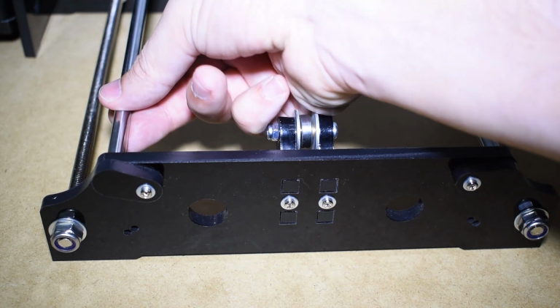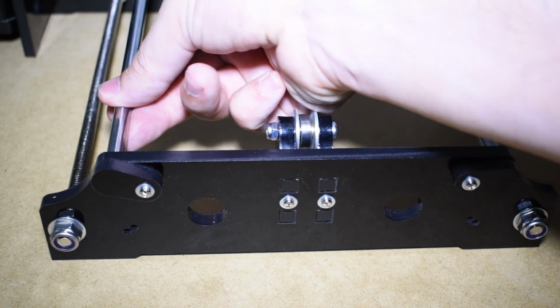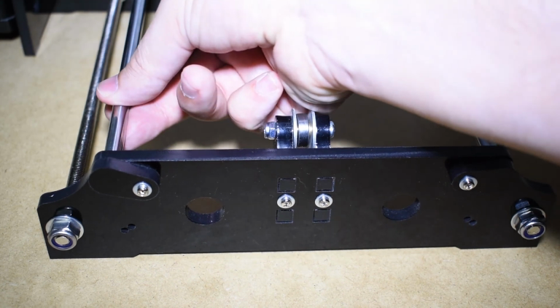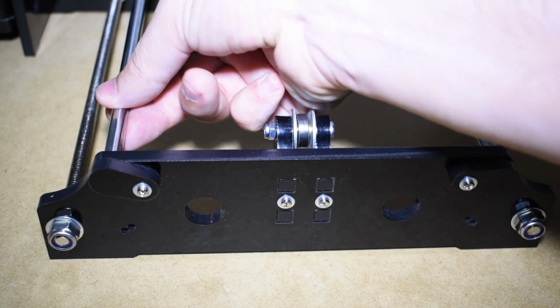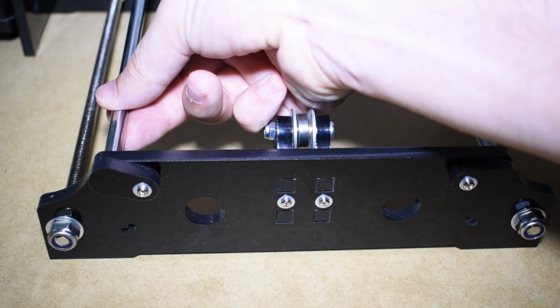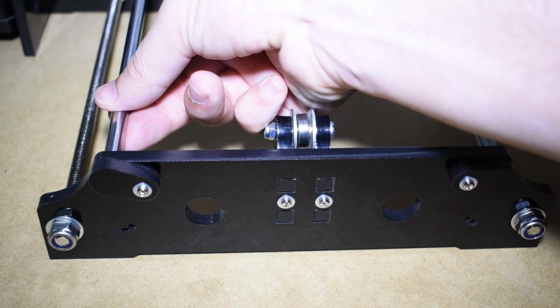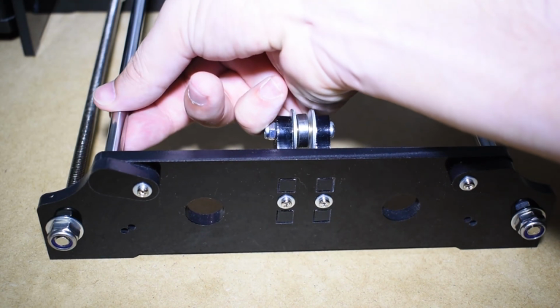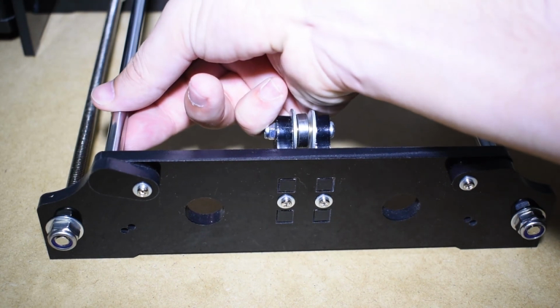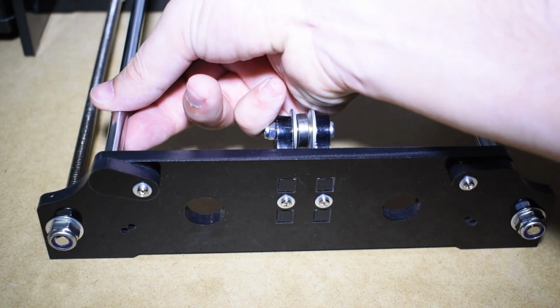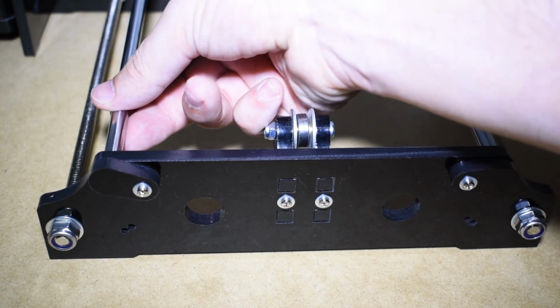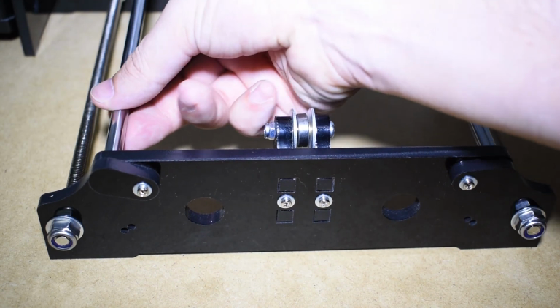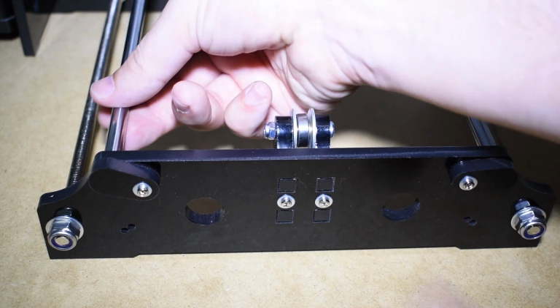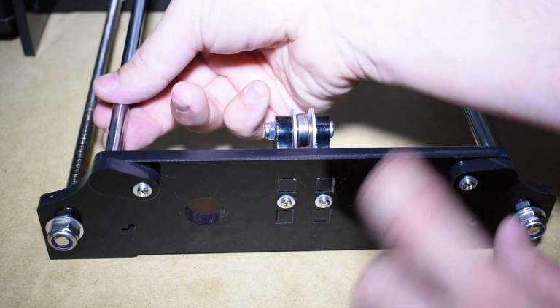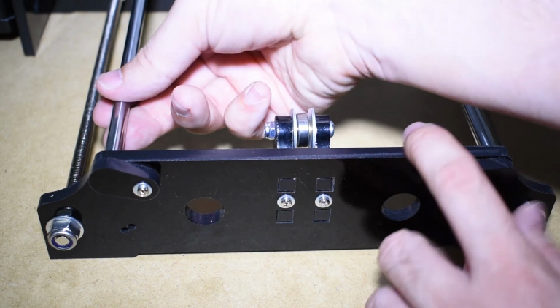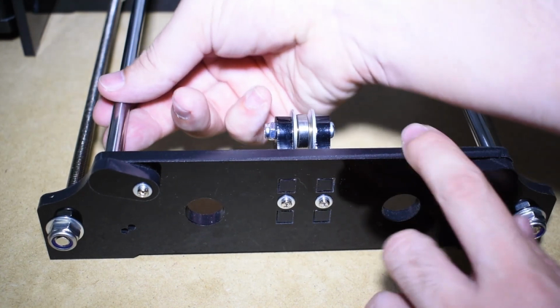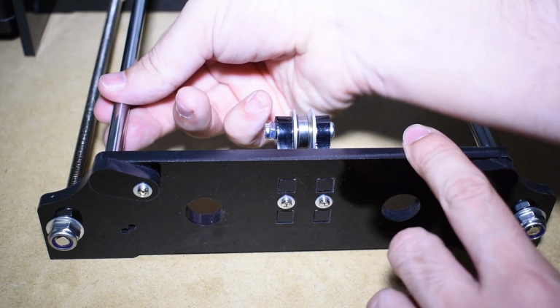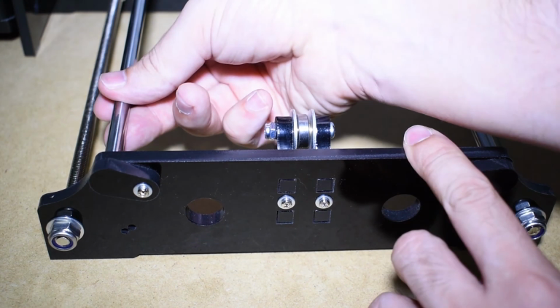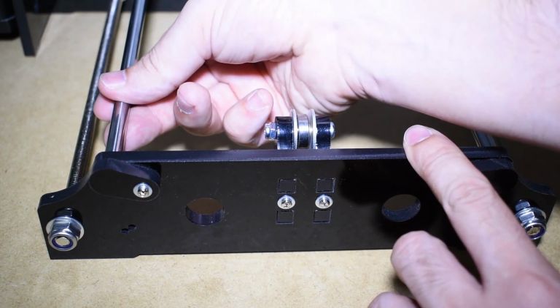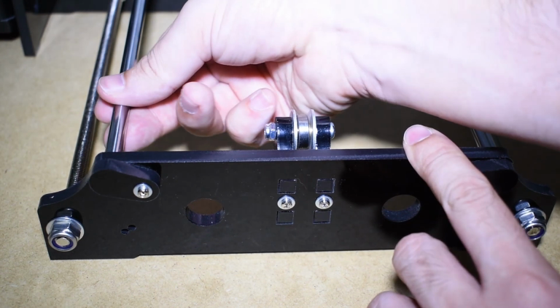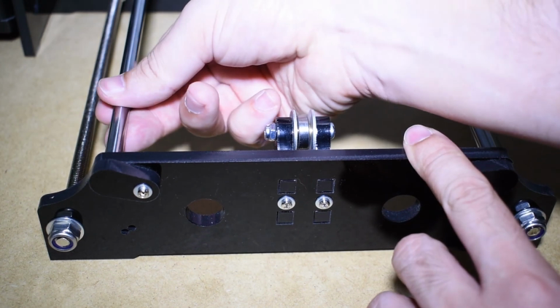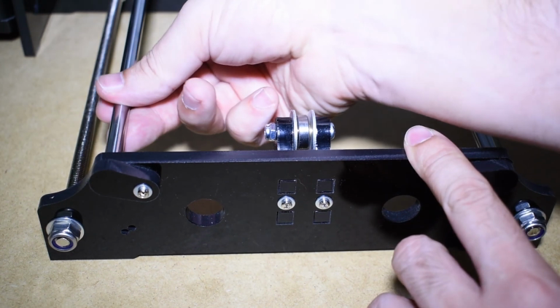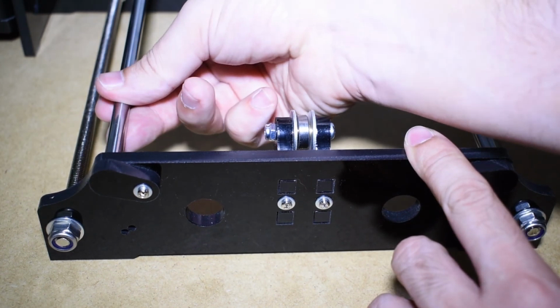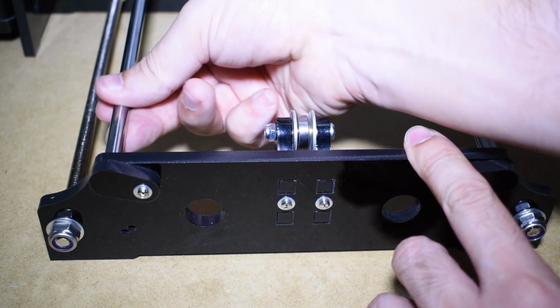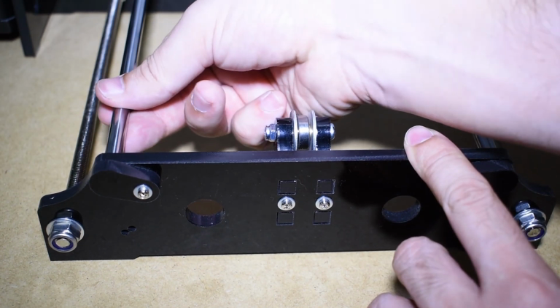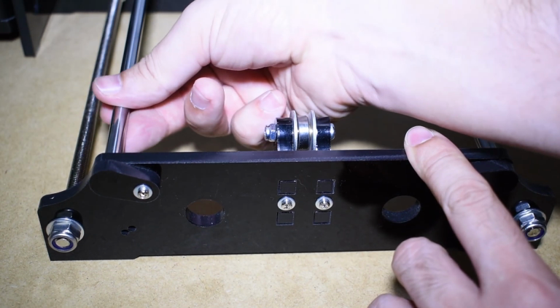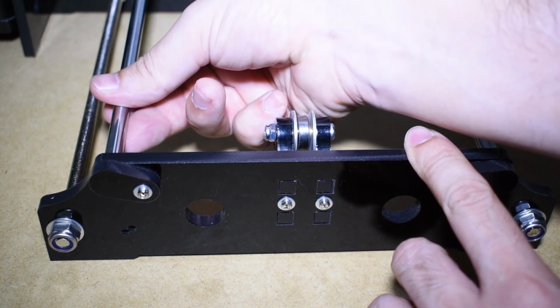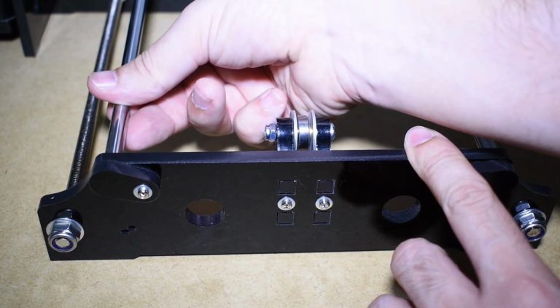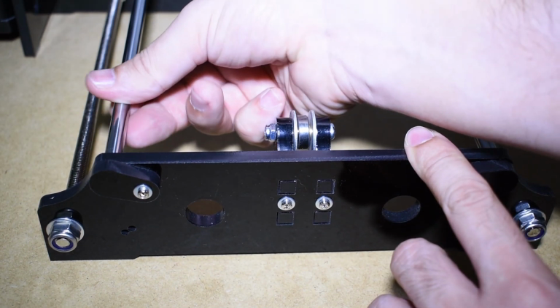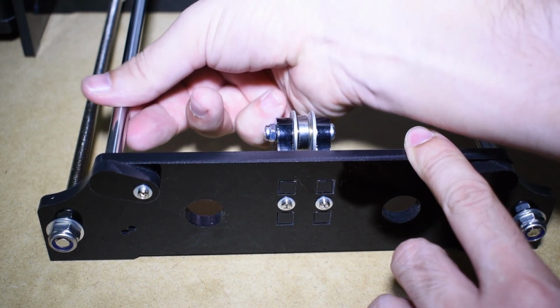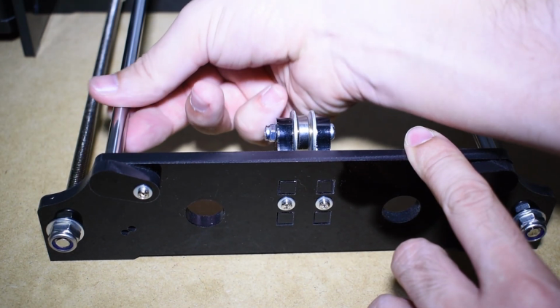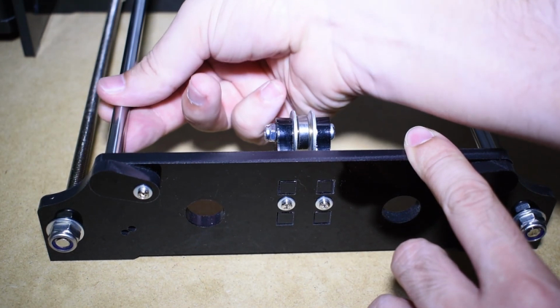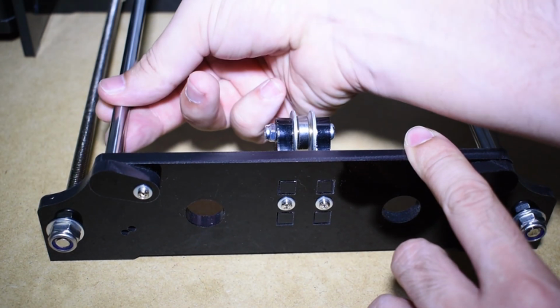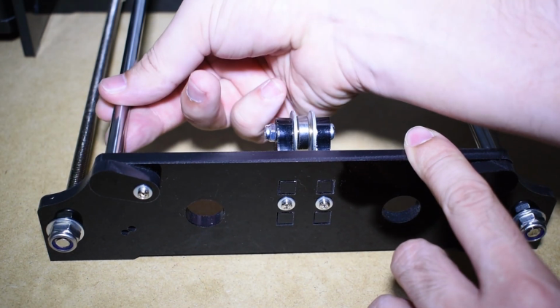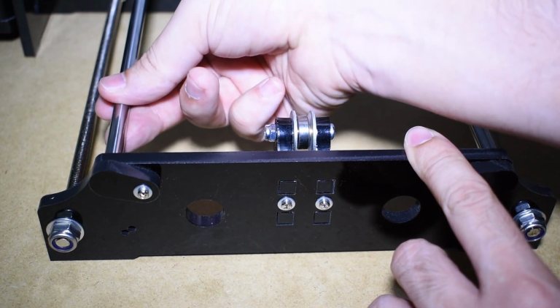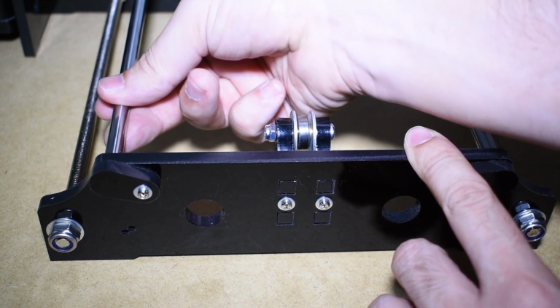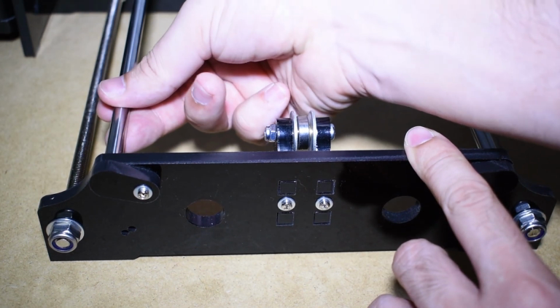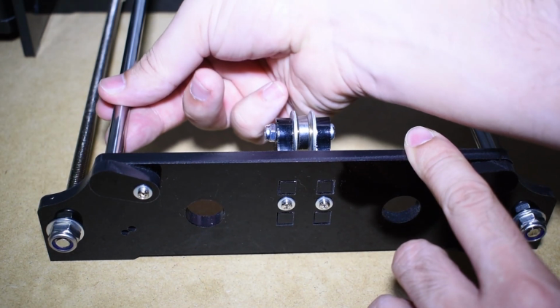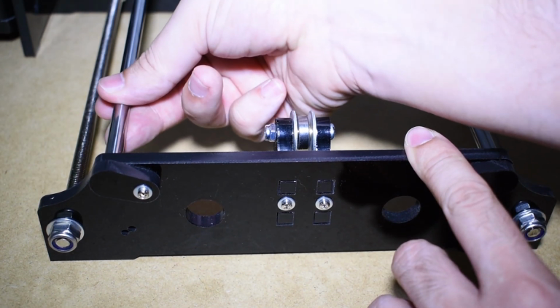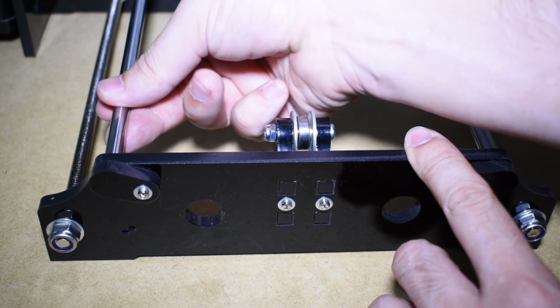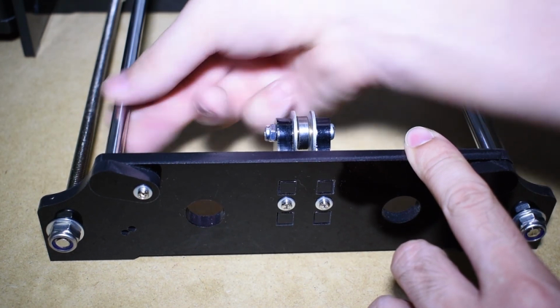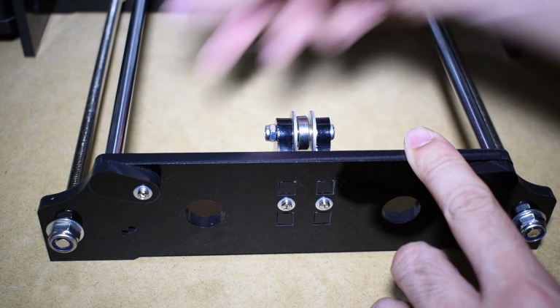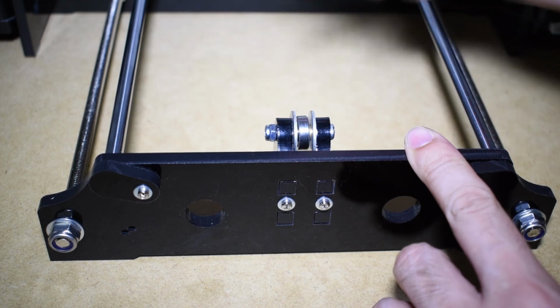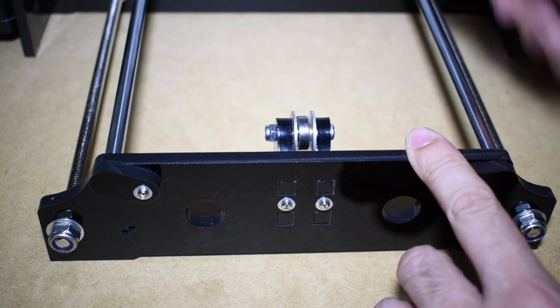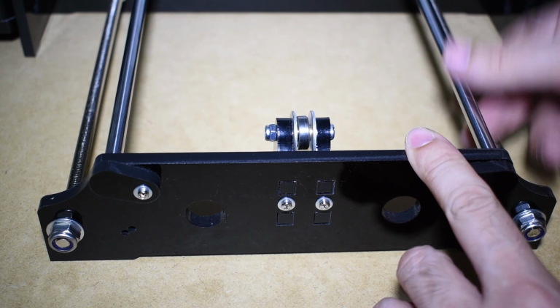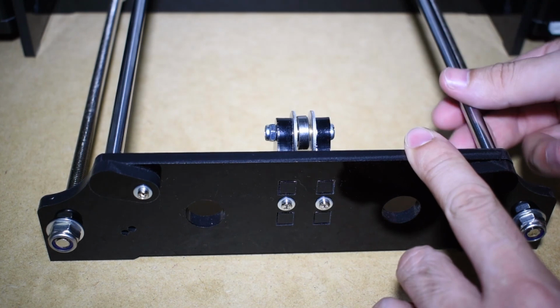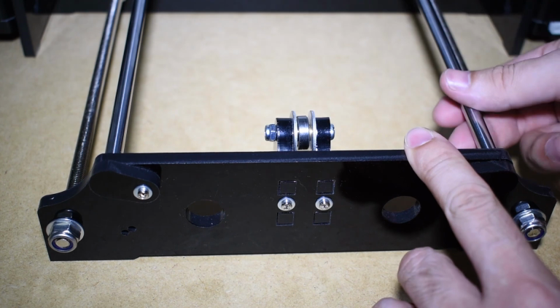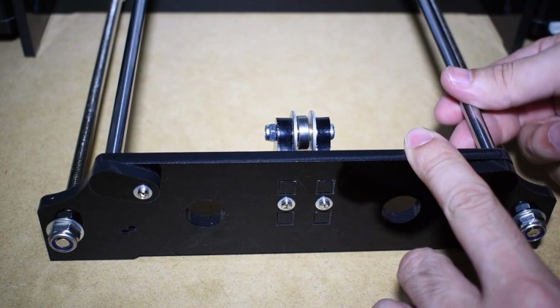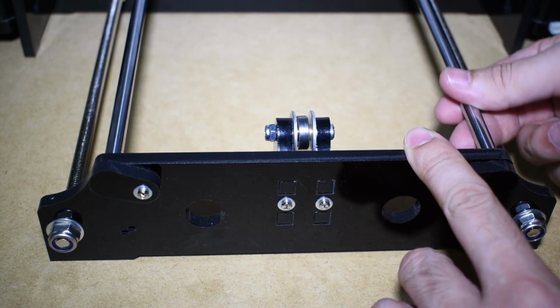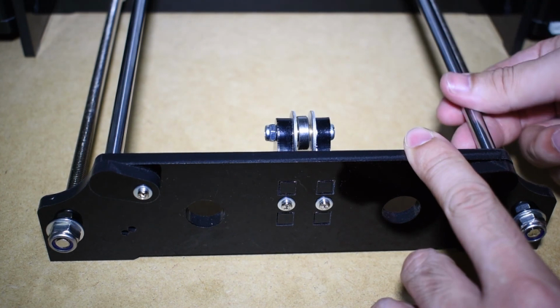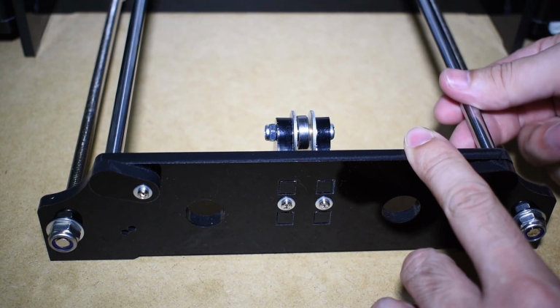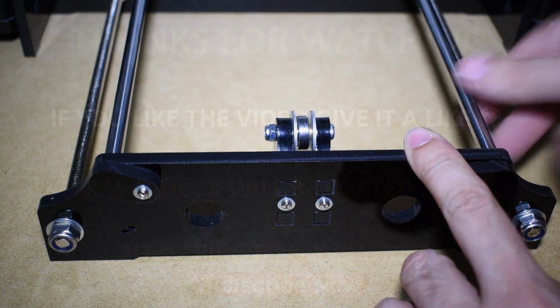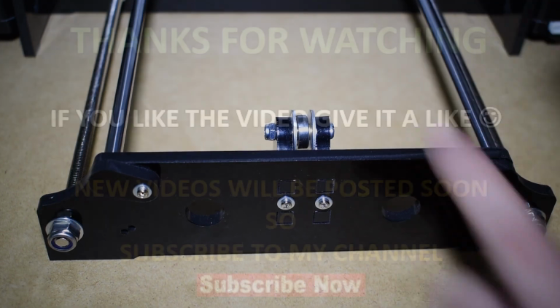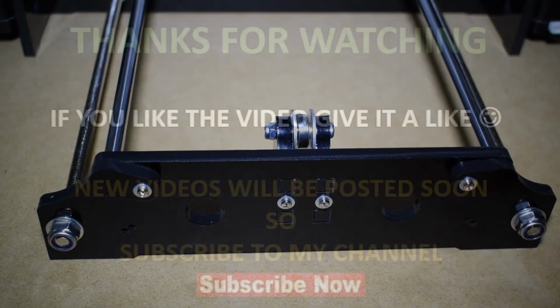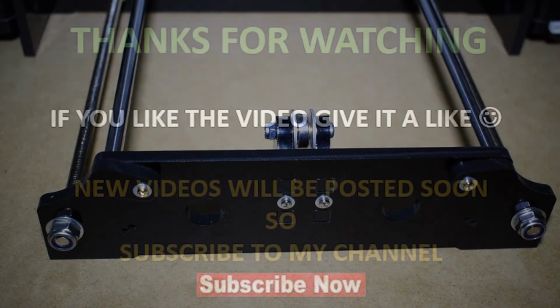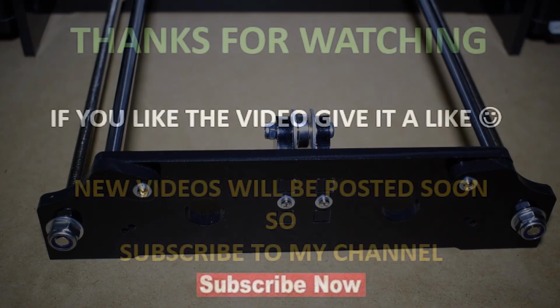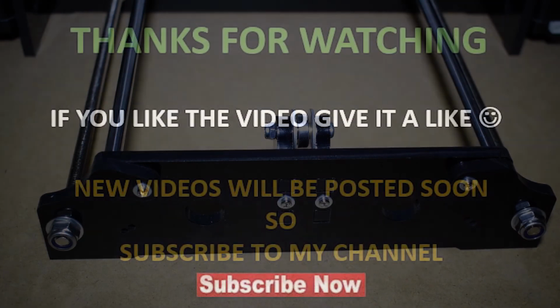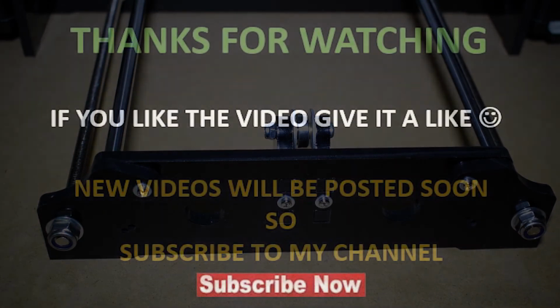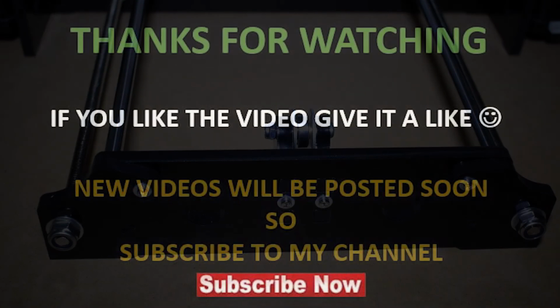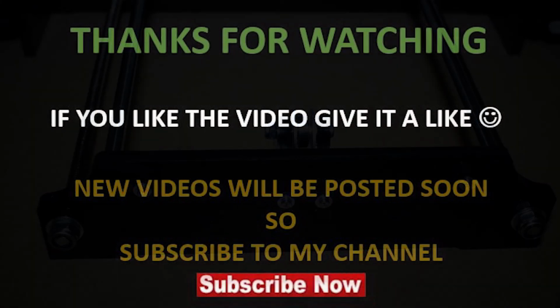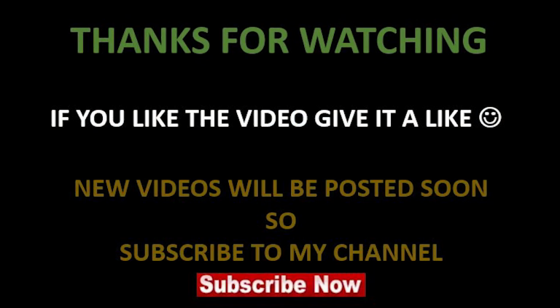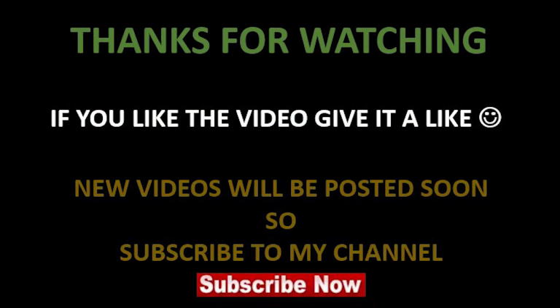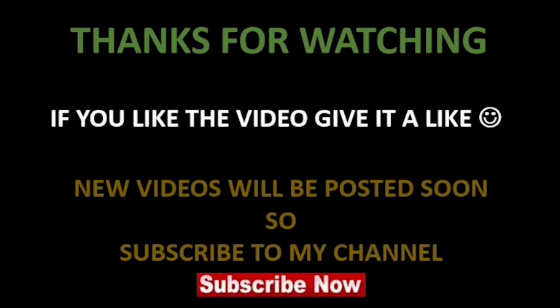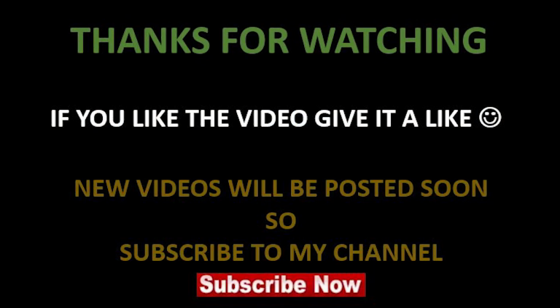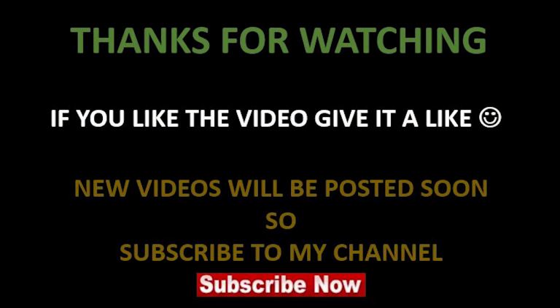And this concludes one more step video. Don't miss the next ones. Bye.